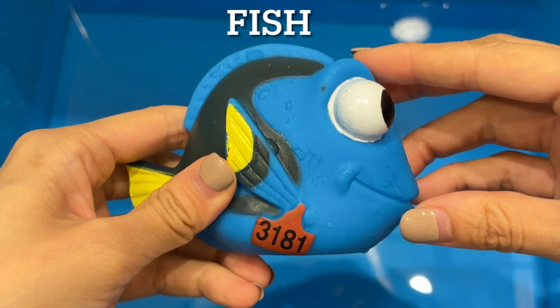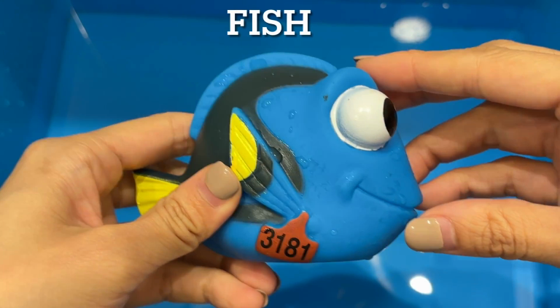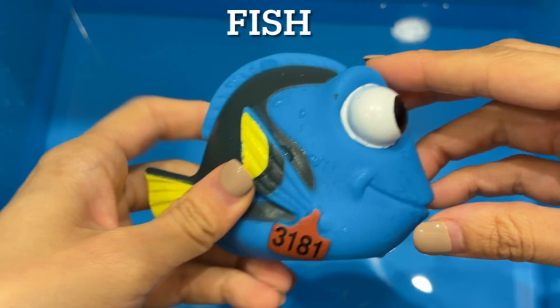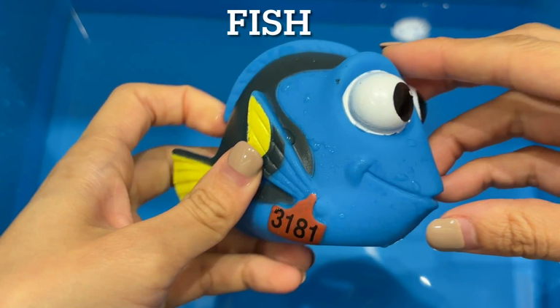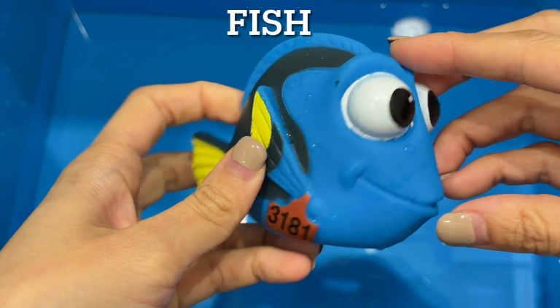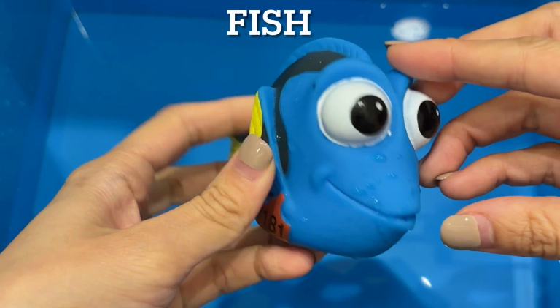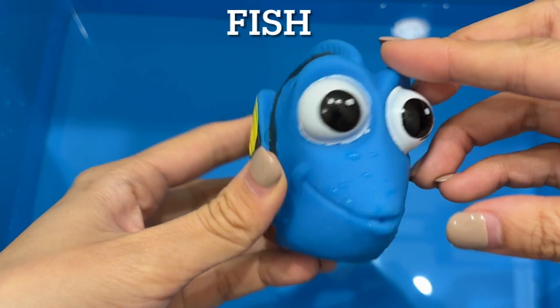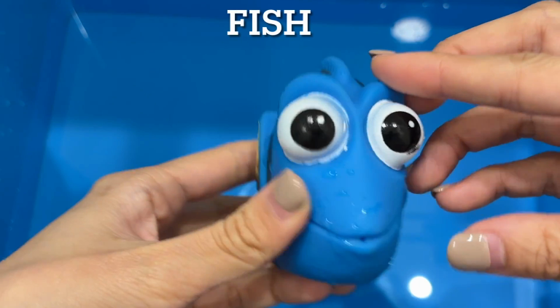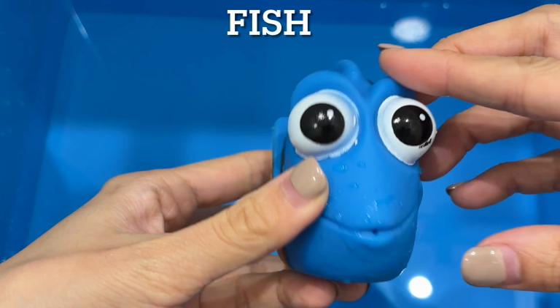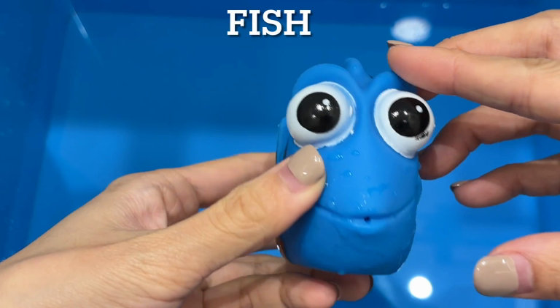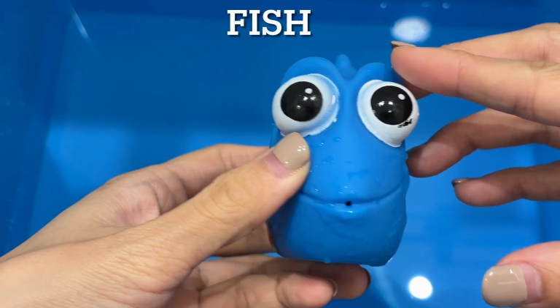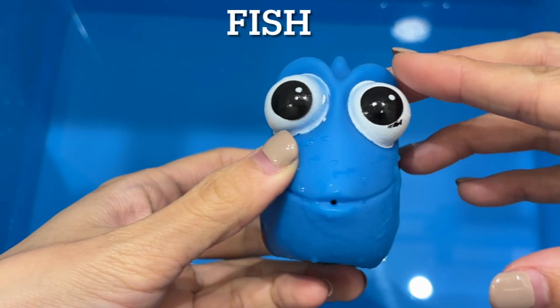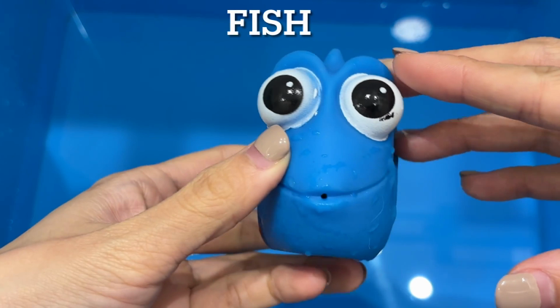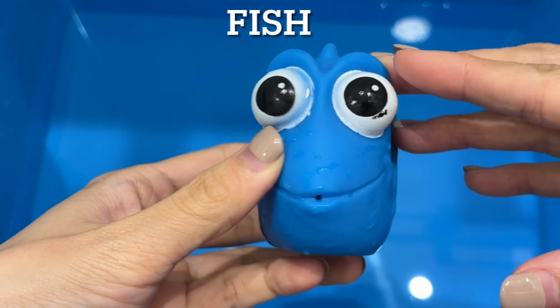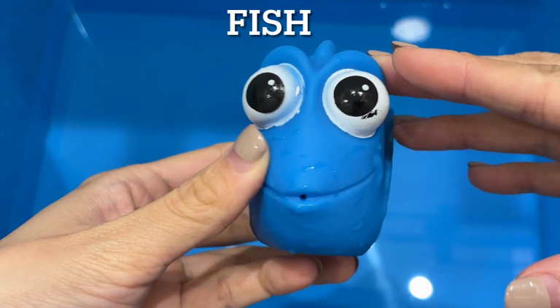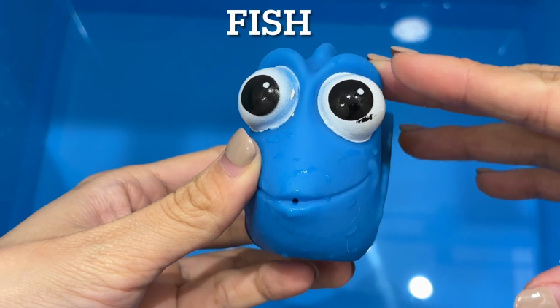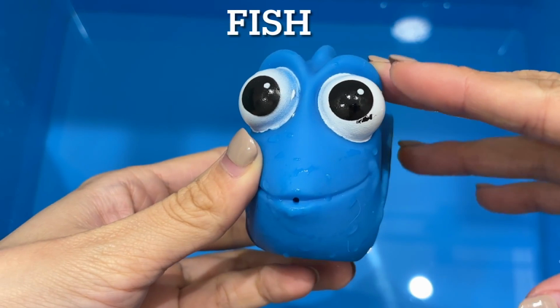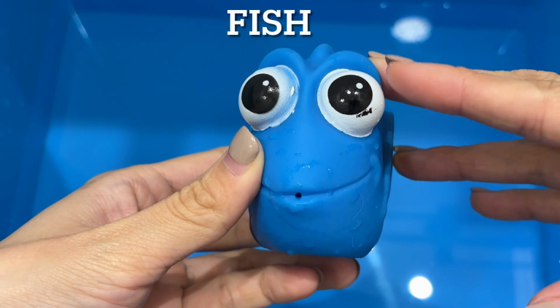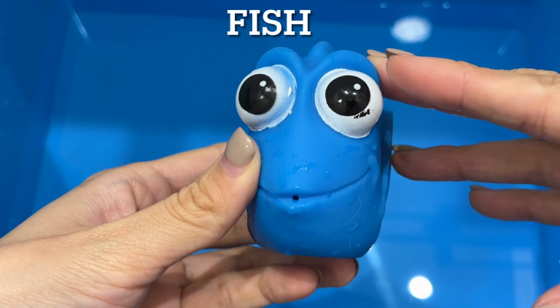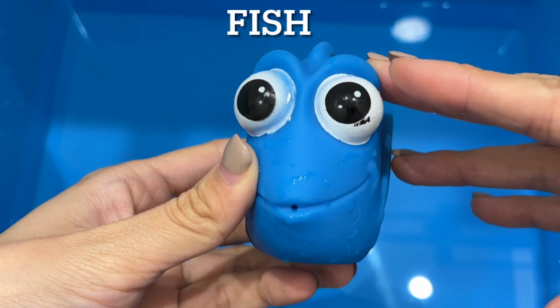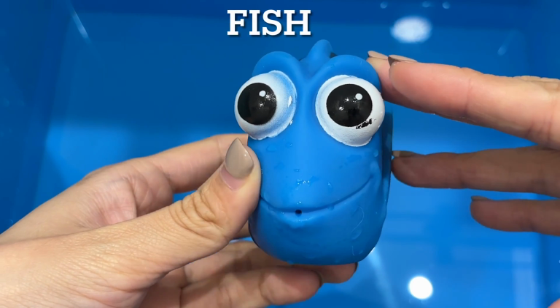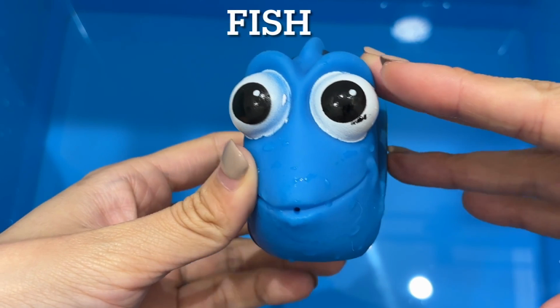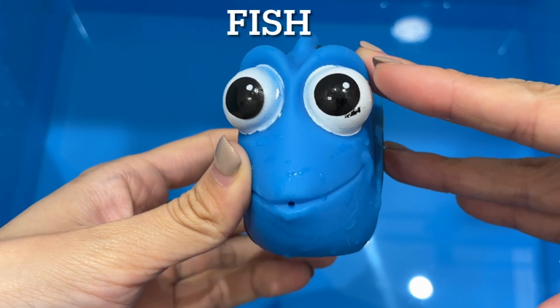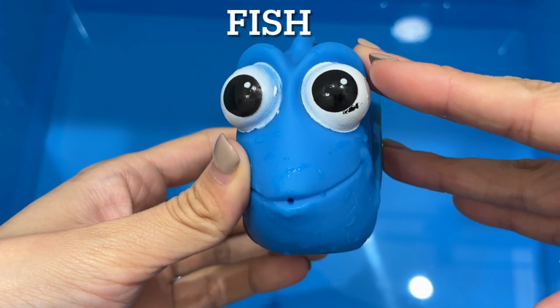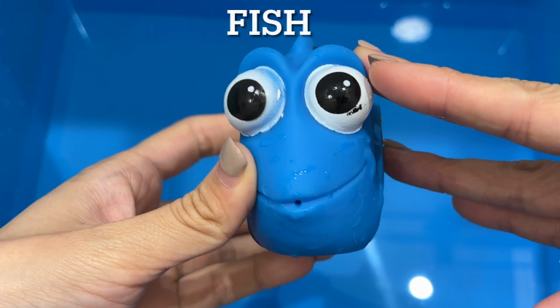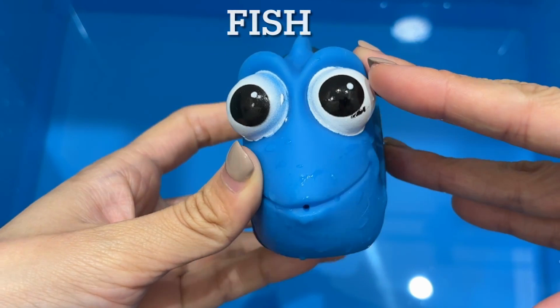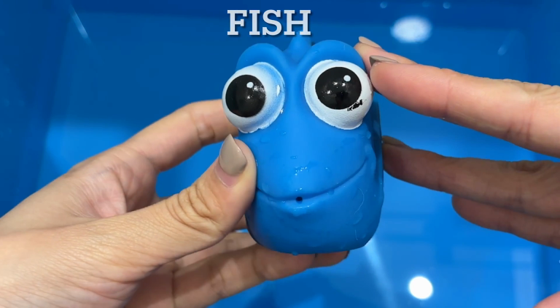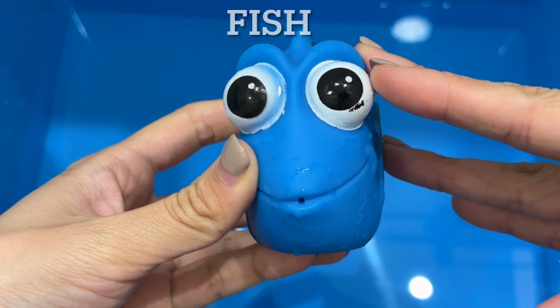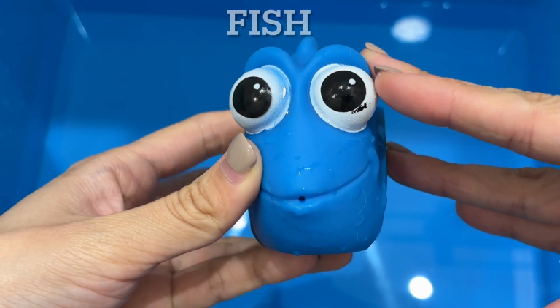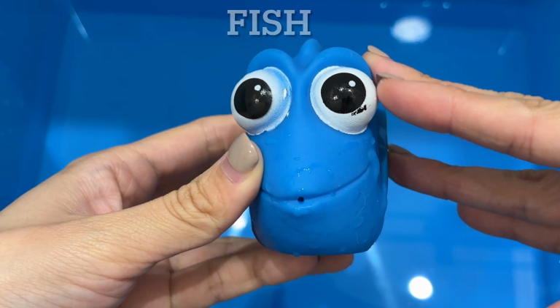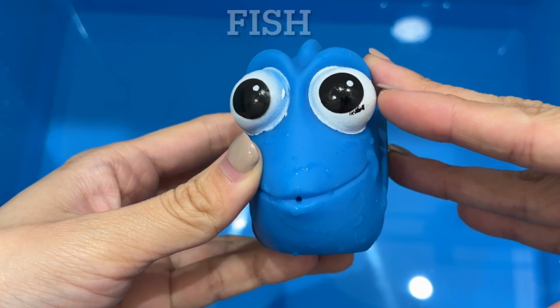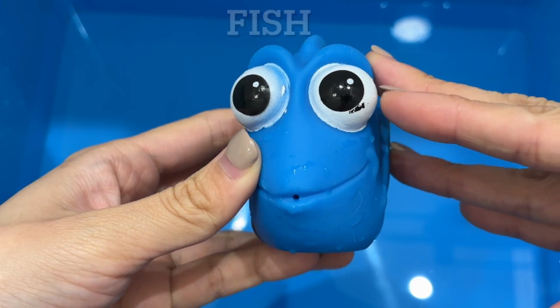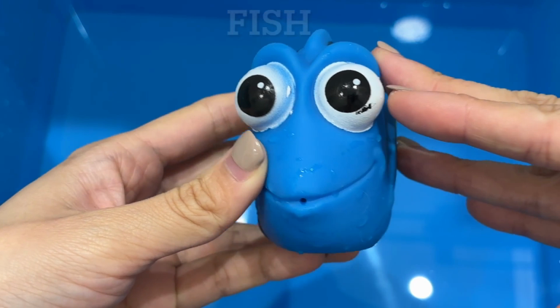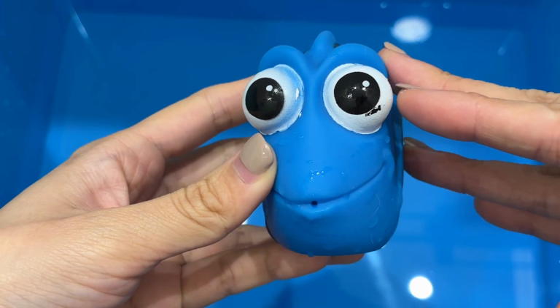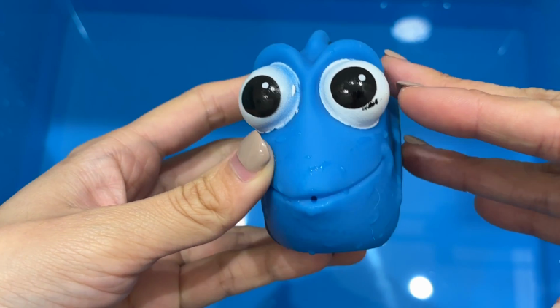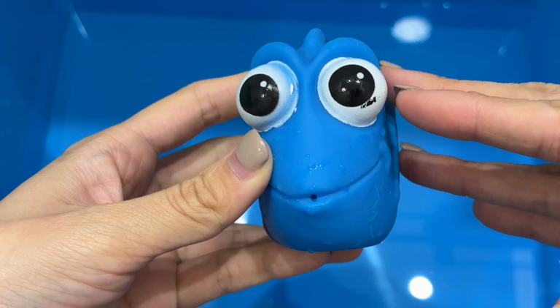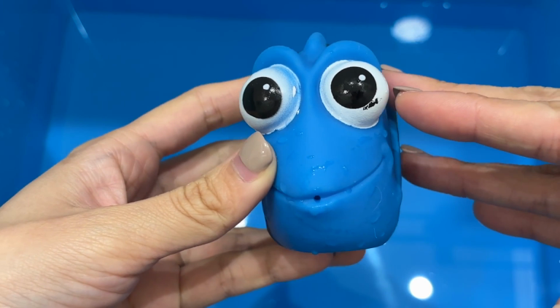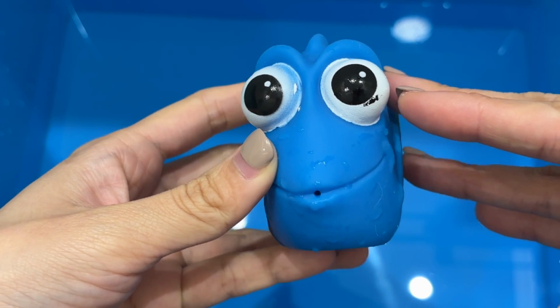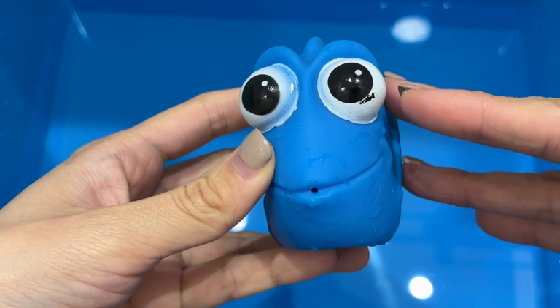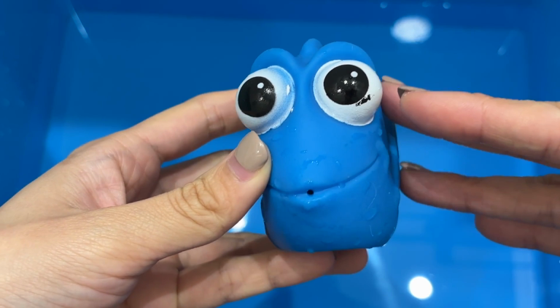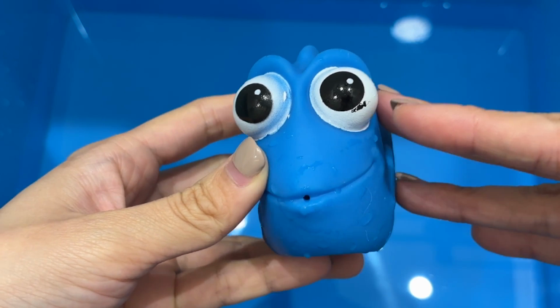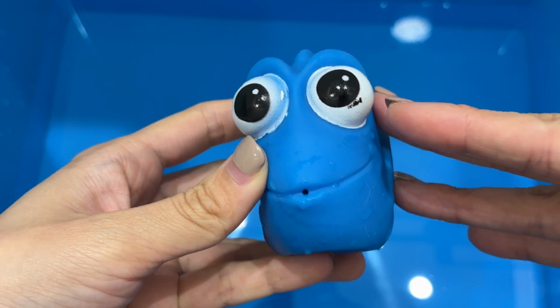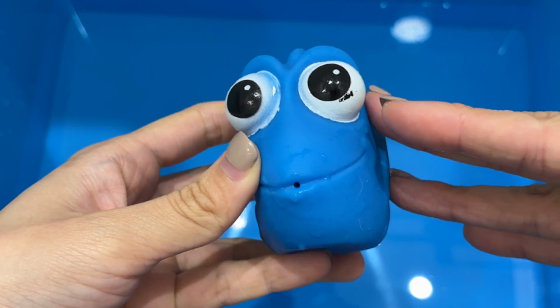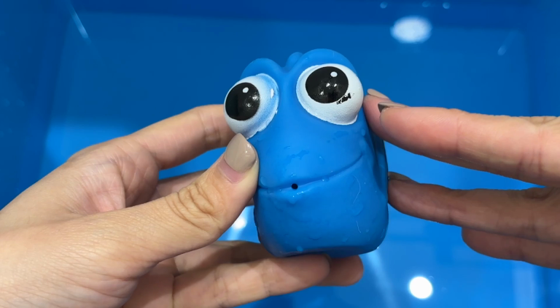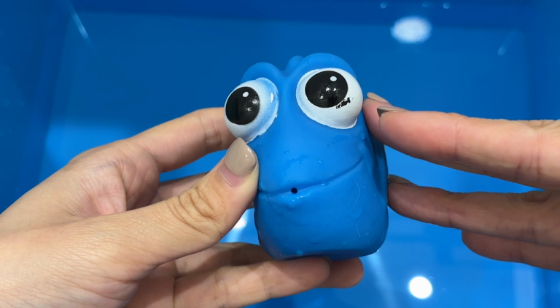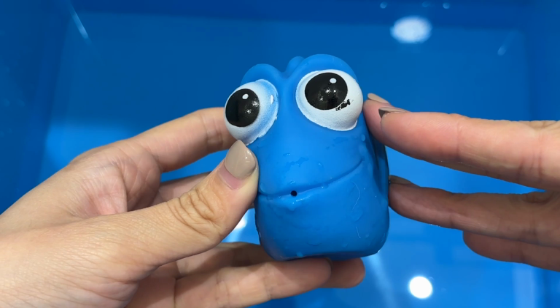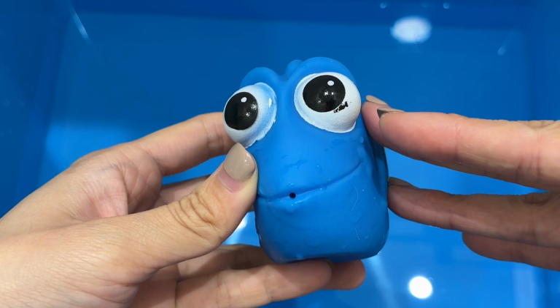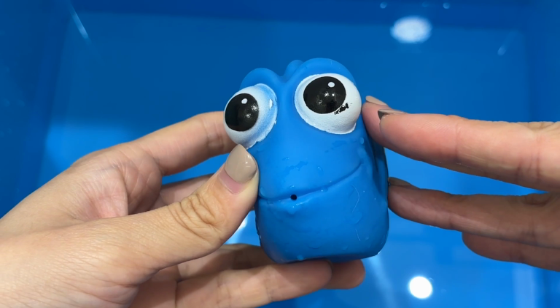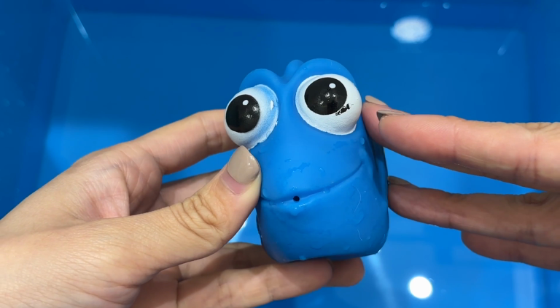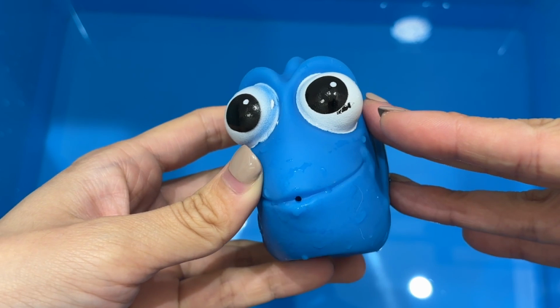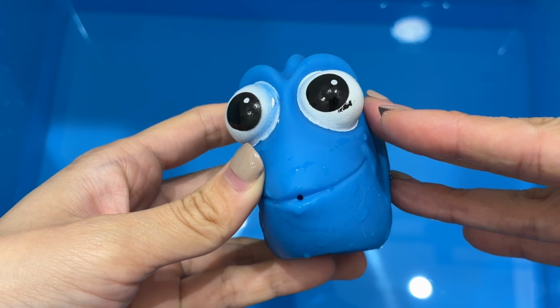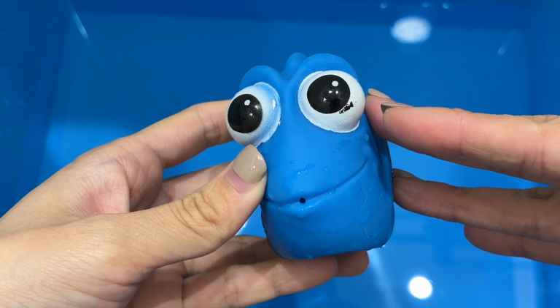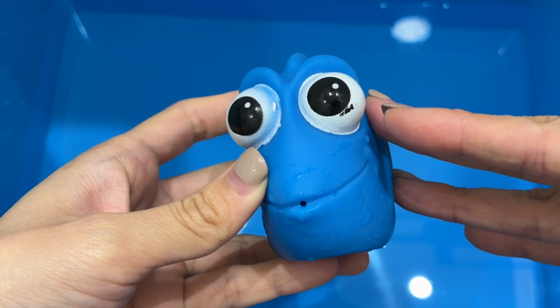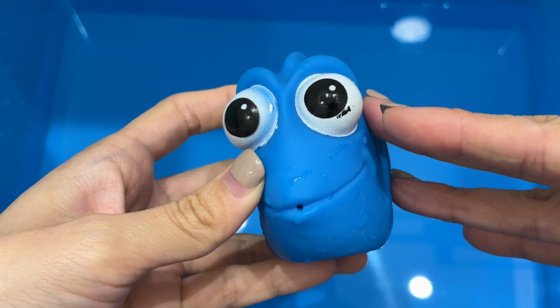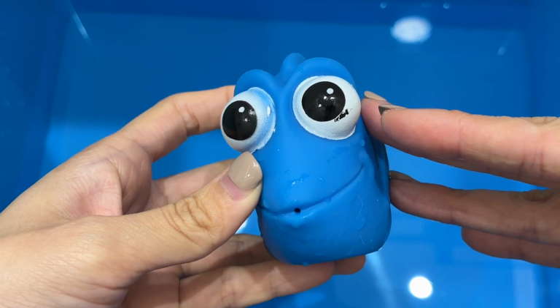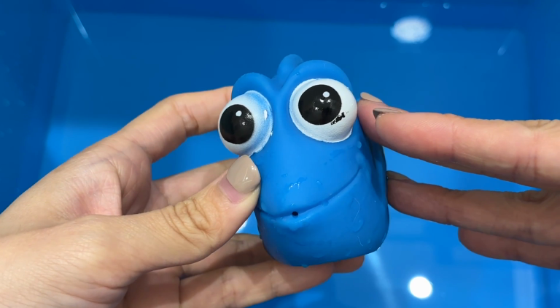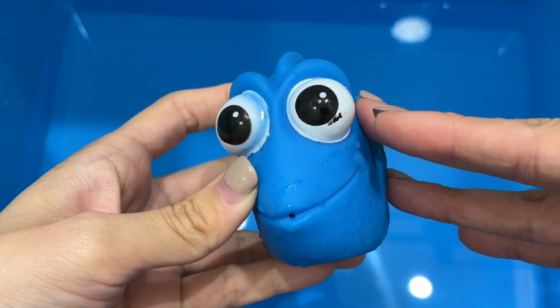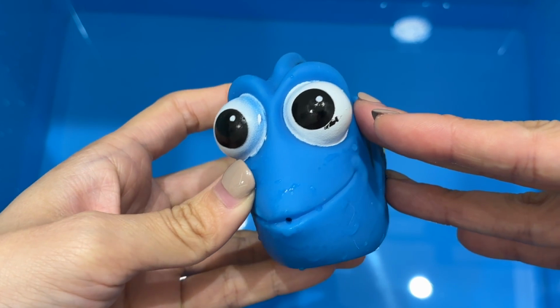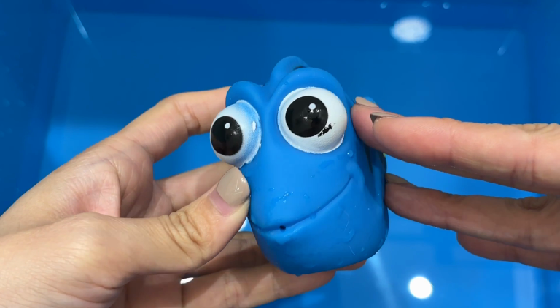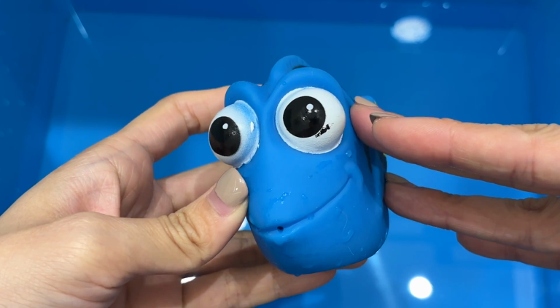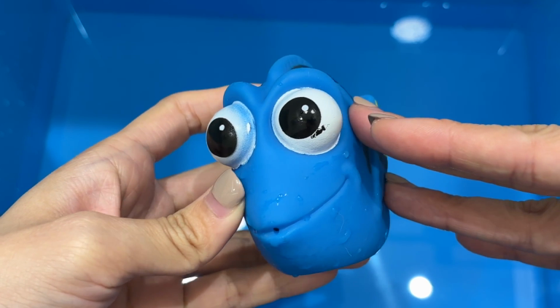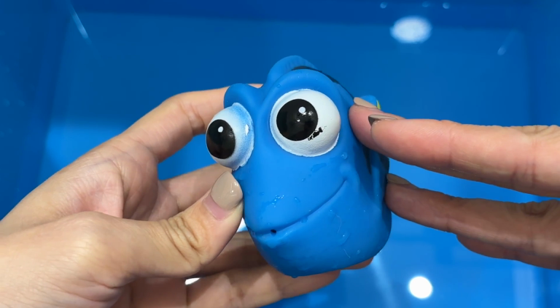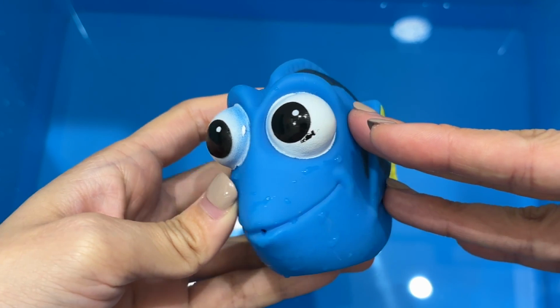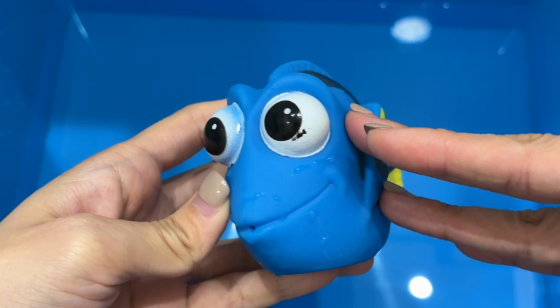Fish. There are more species of fish than all the species of amphibians, reptiles, birds, and mammals combined.